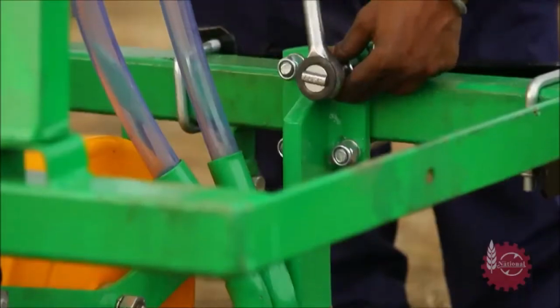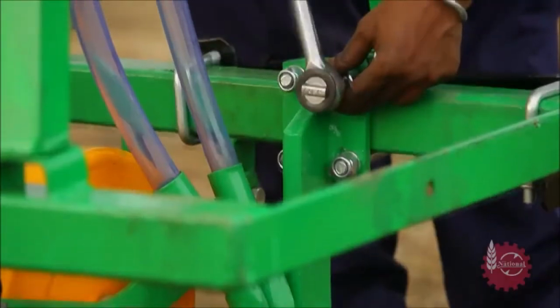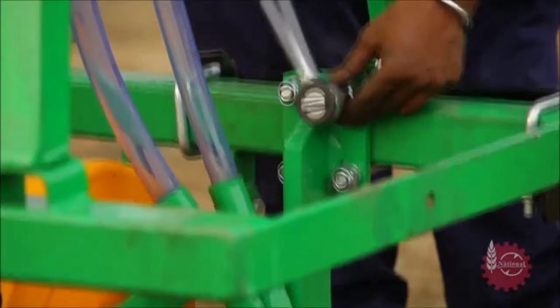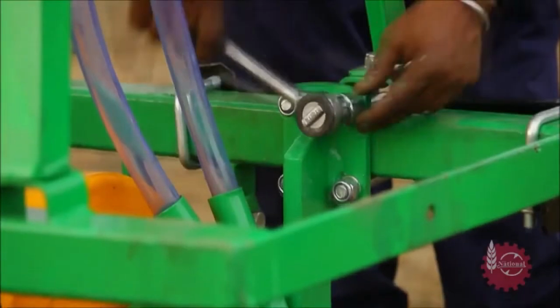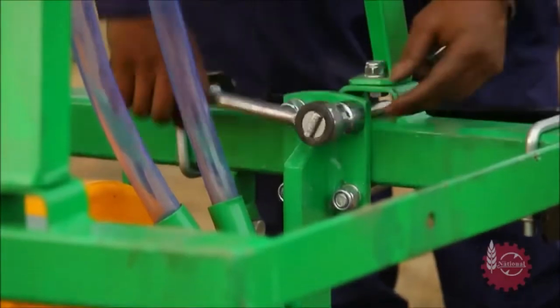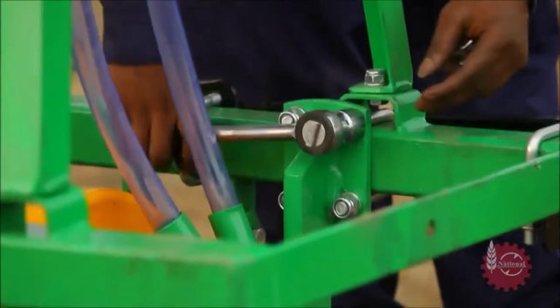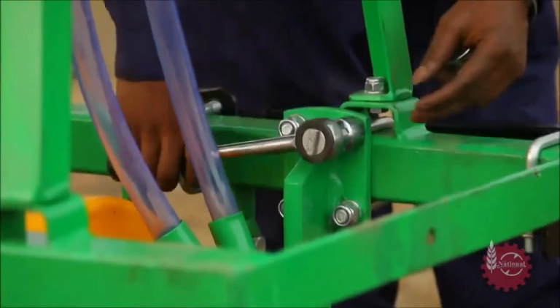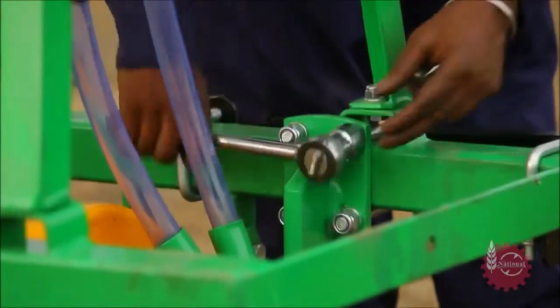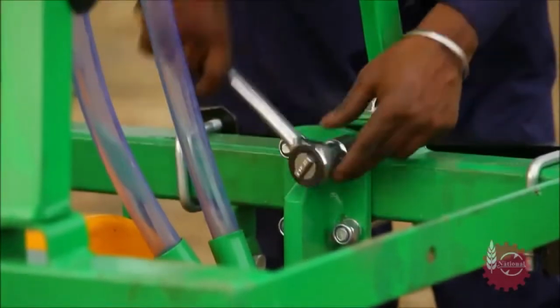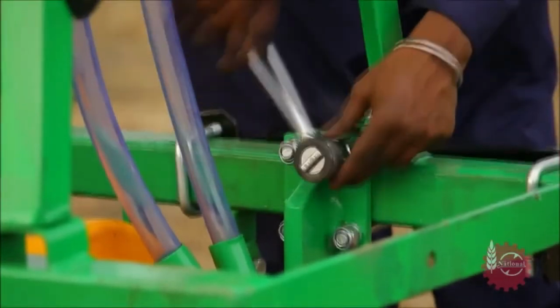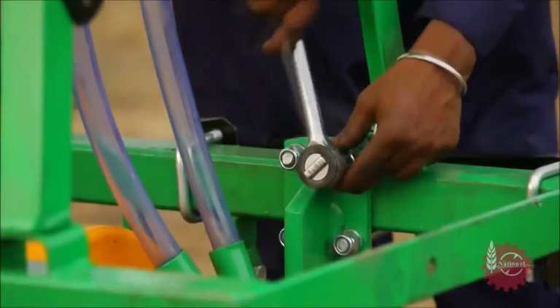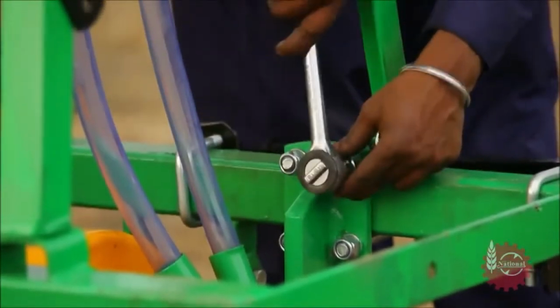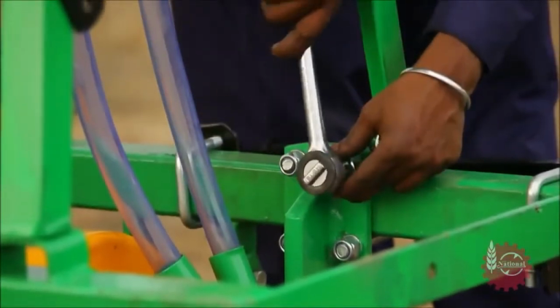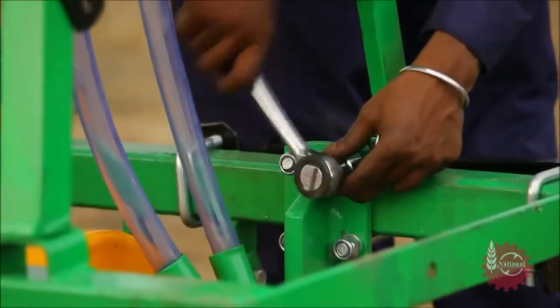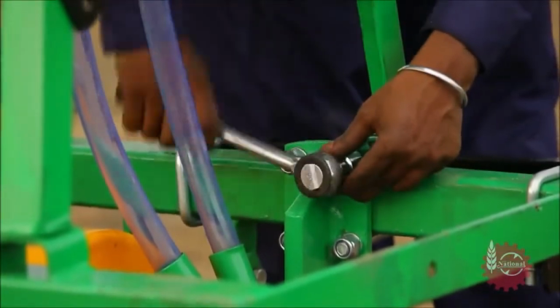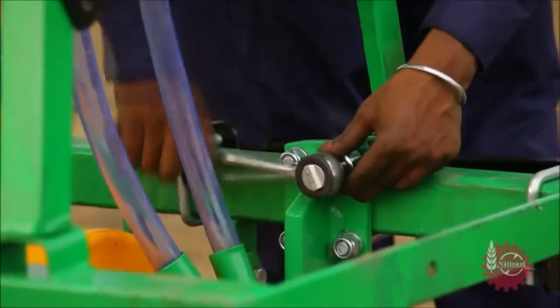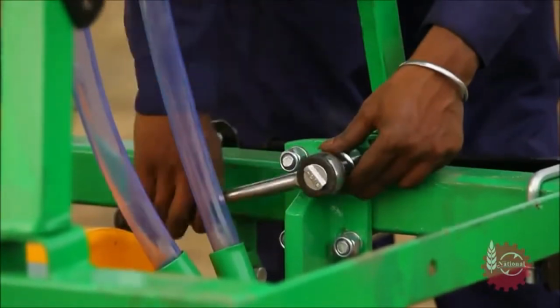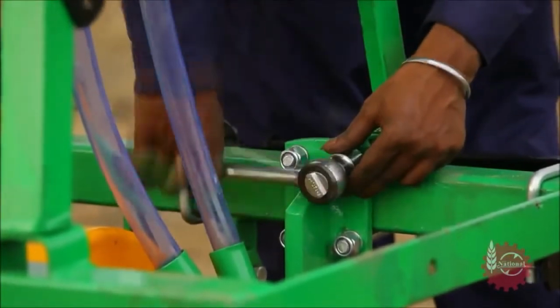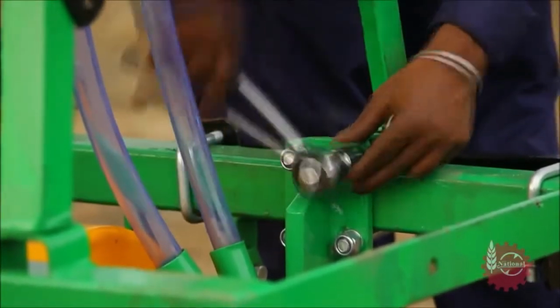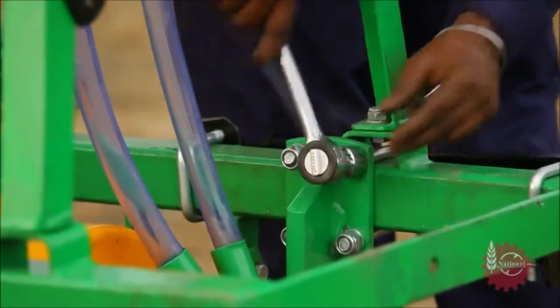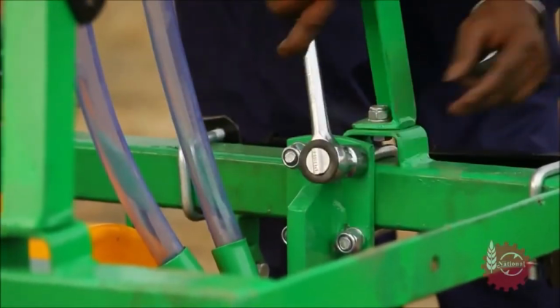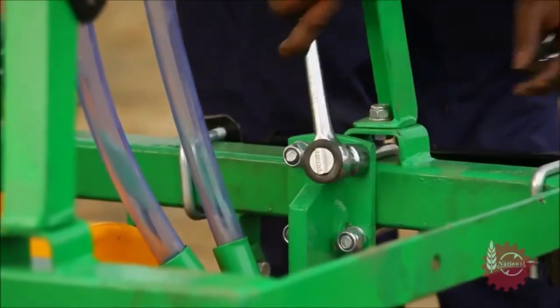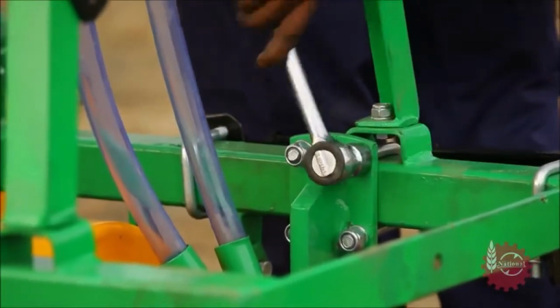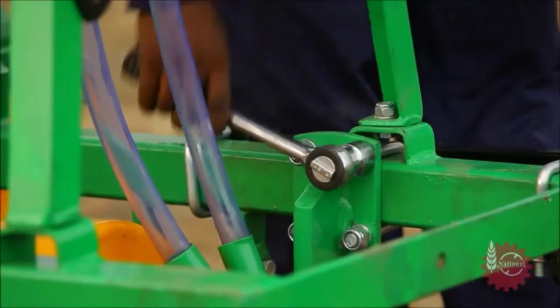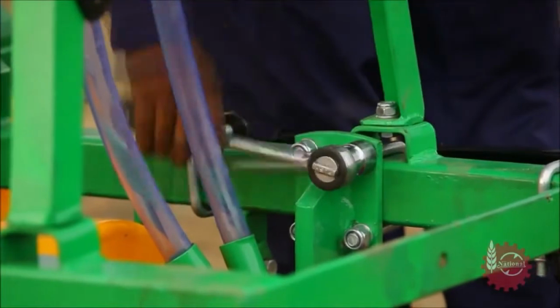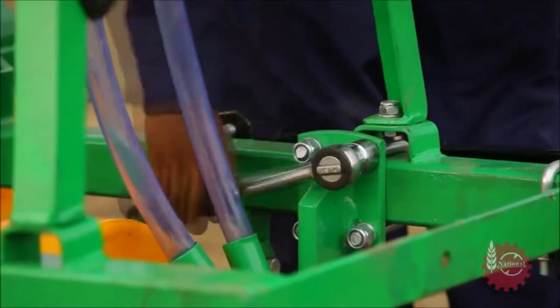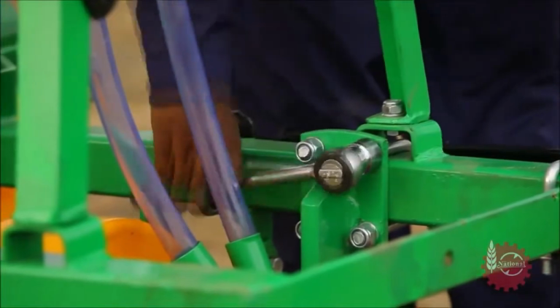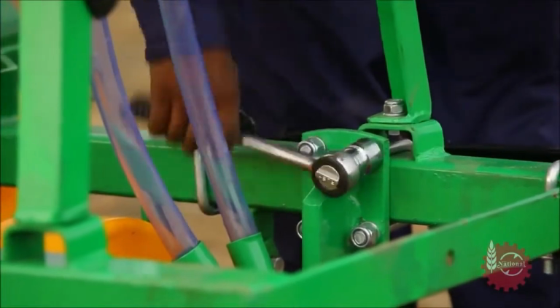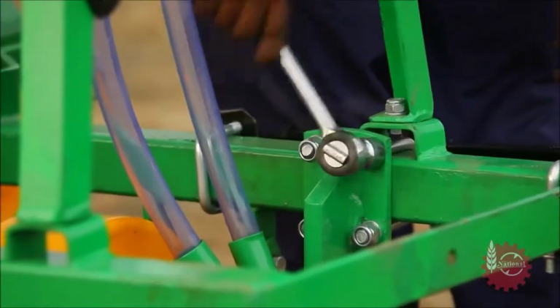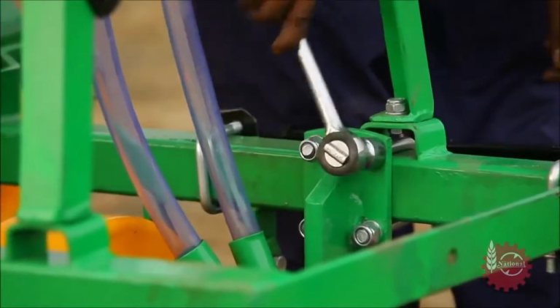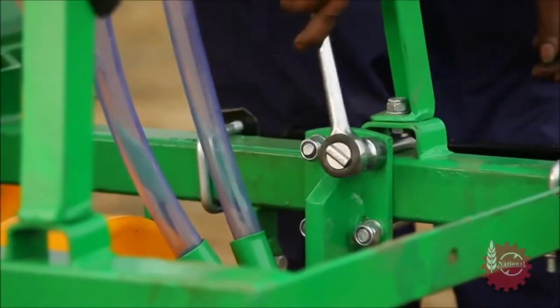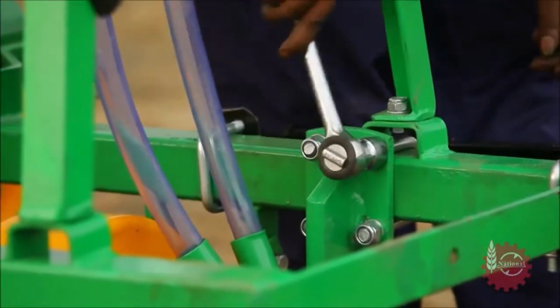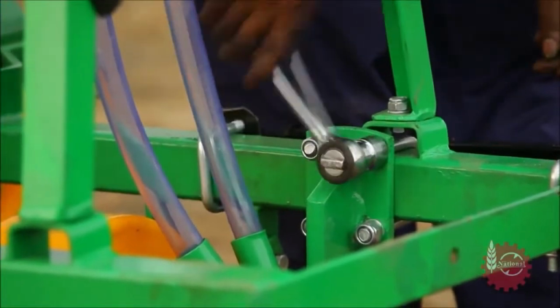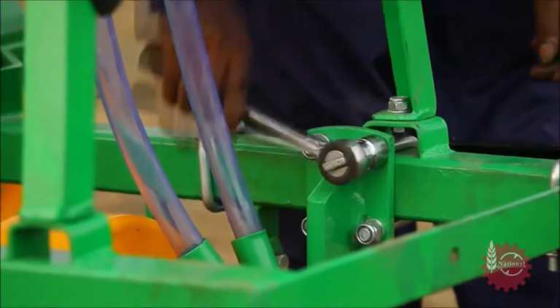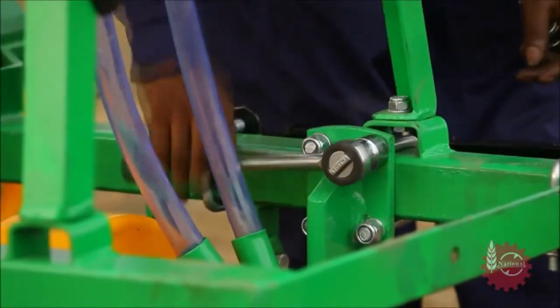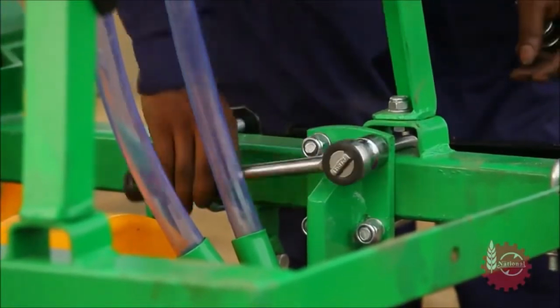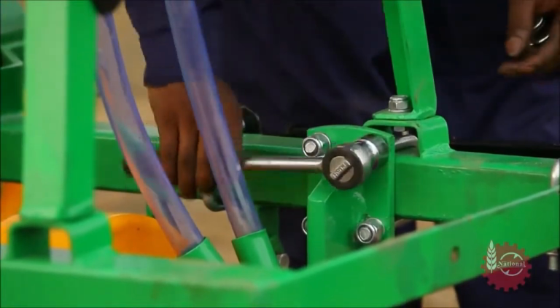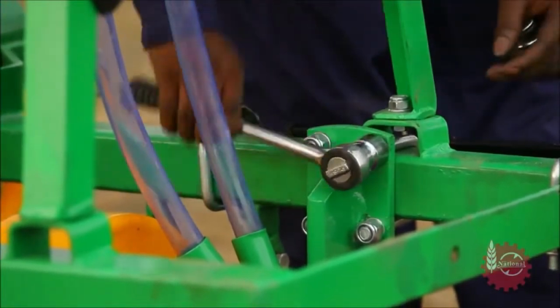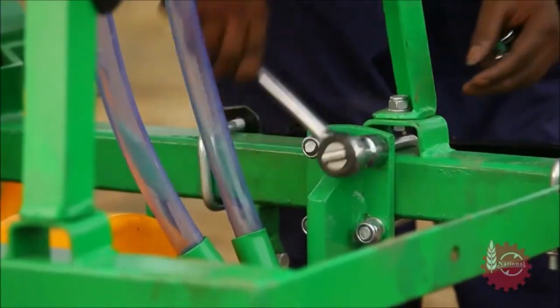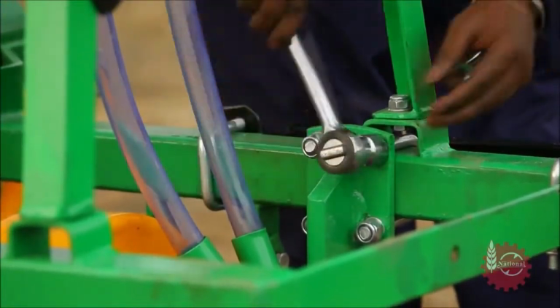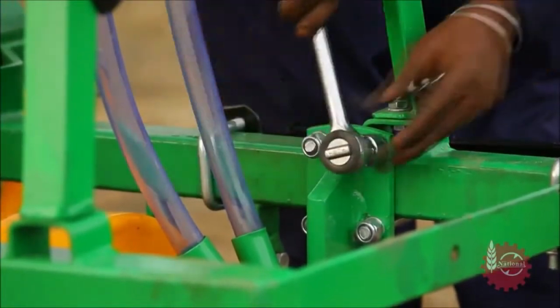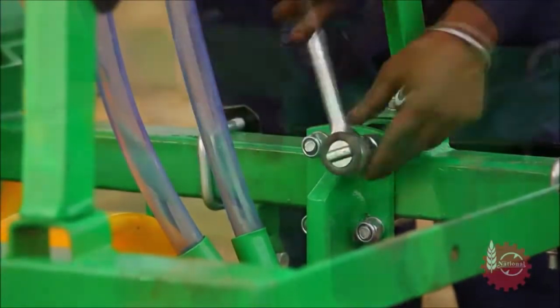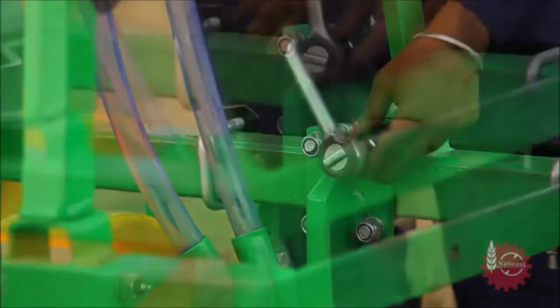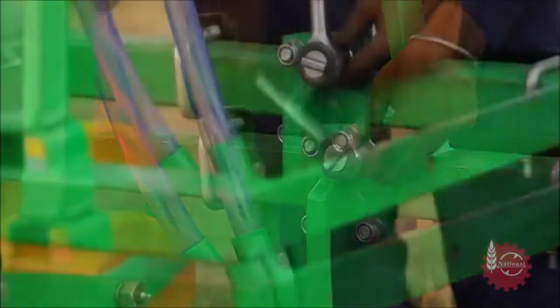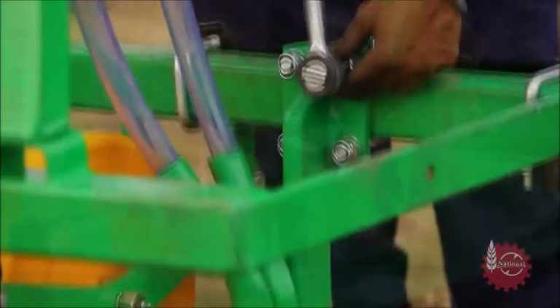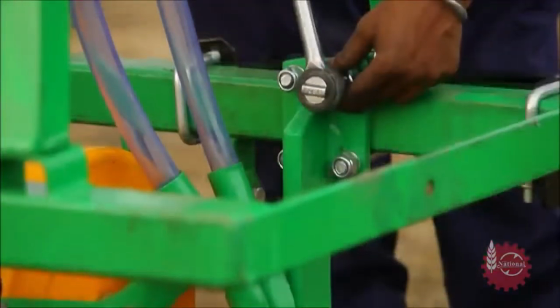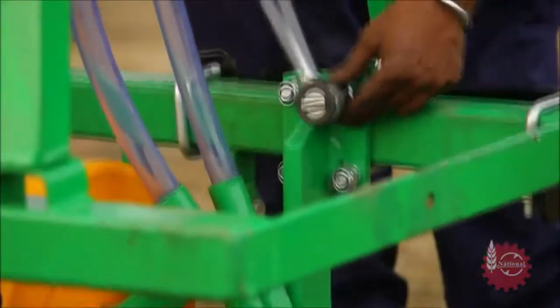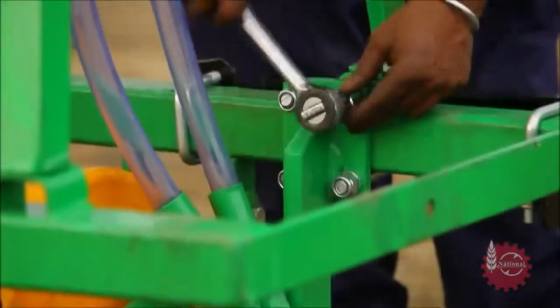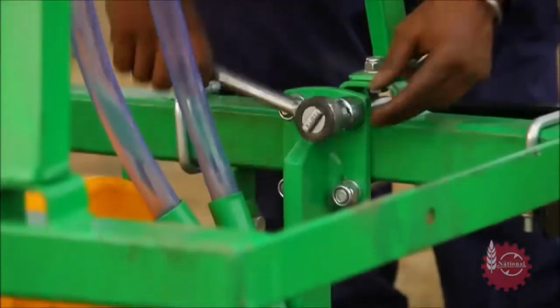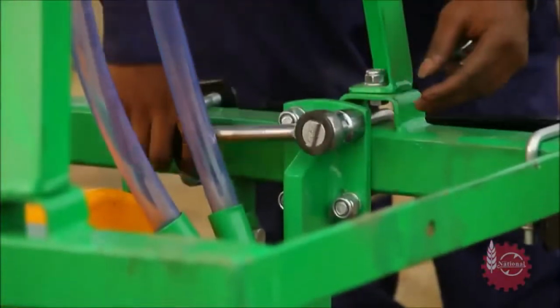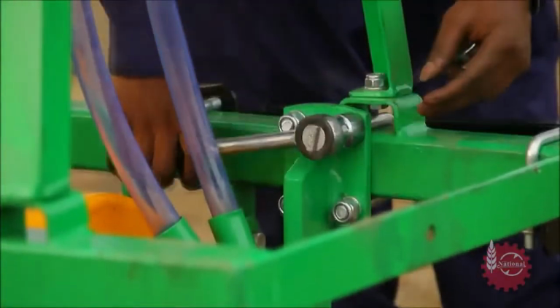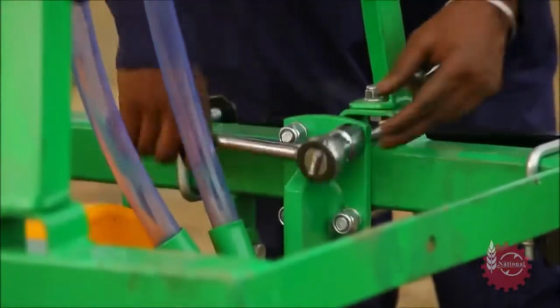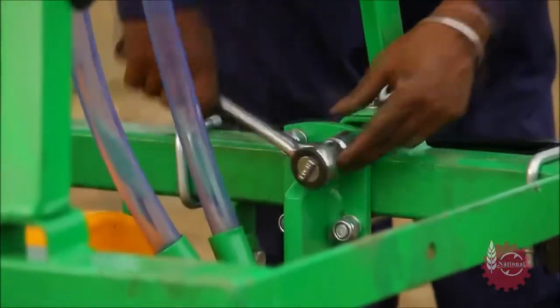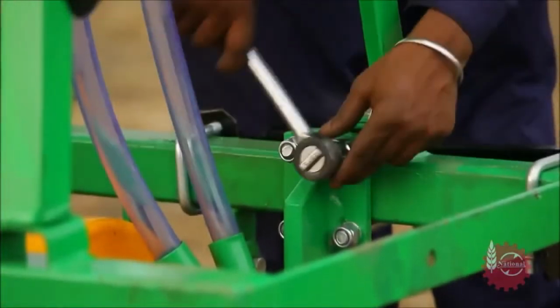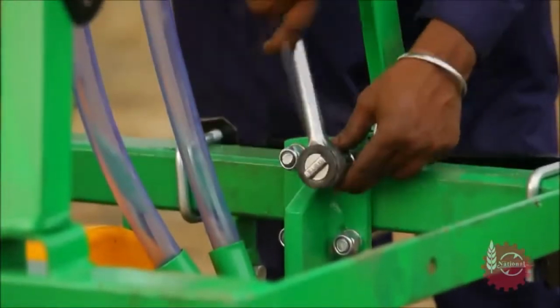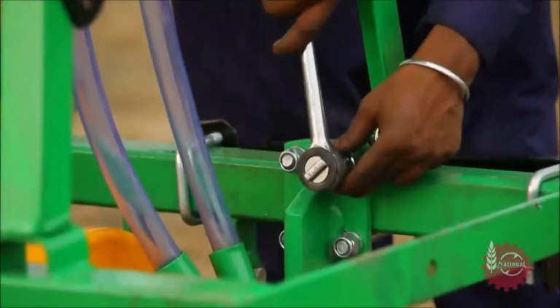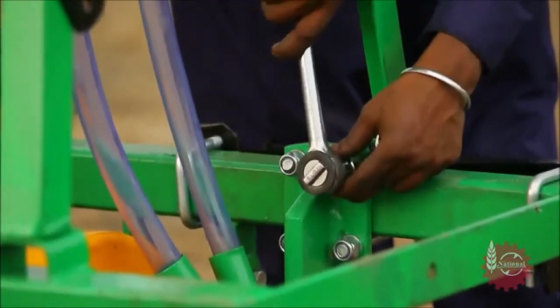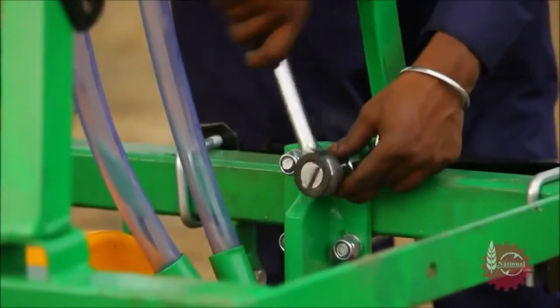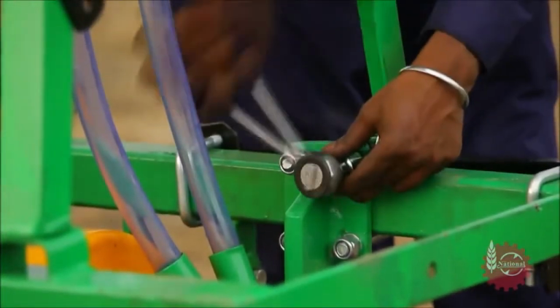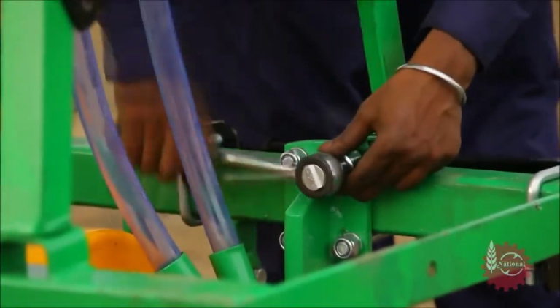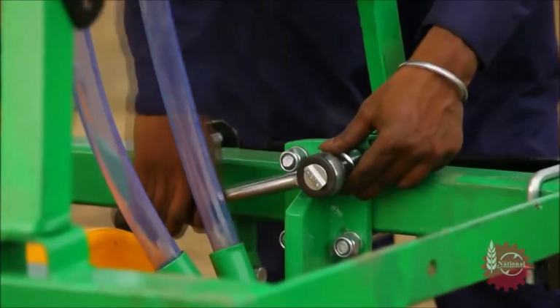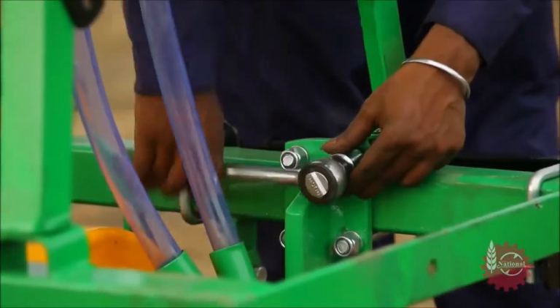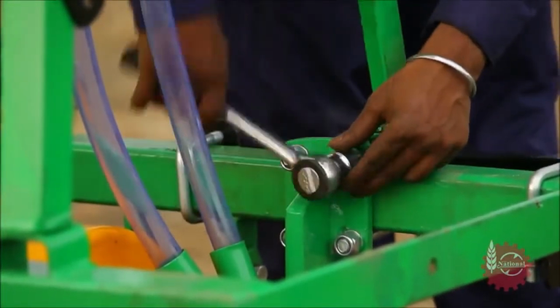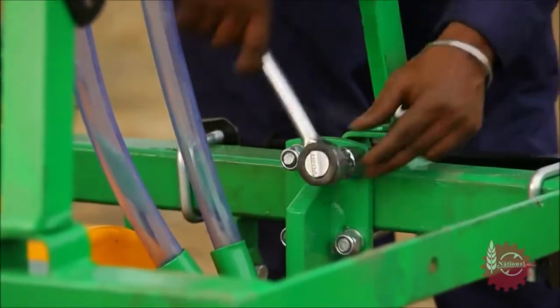National Maize Planter's row-to-row spacing can be adjusted with the help of a U-Clamp as per the requirement.